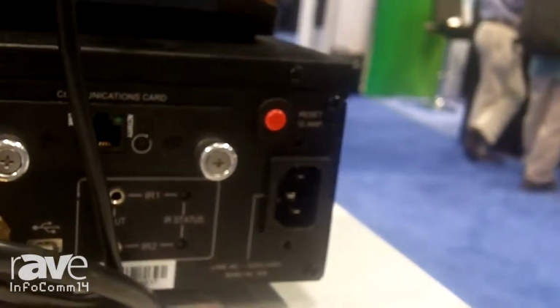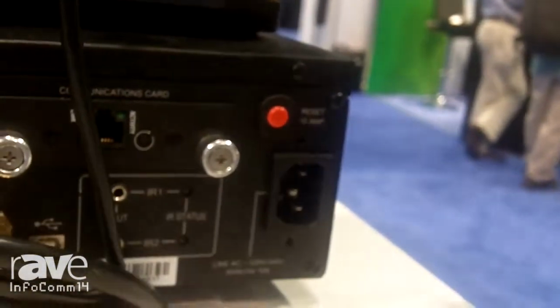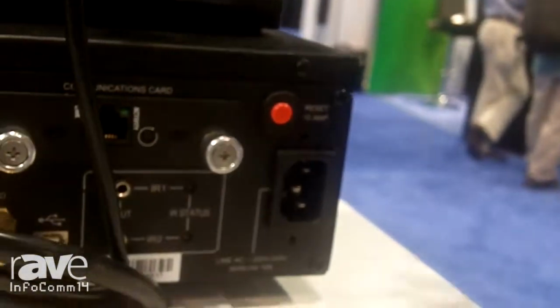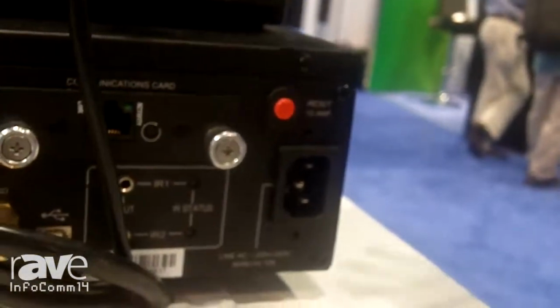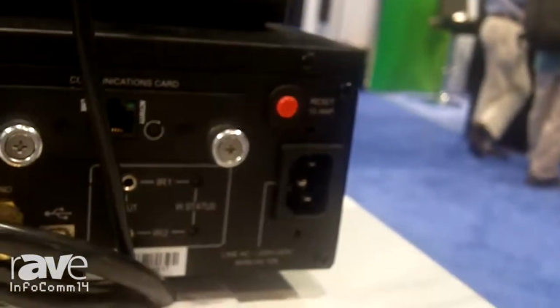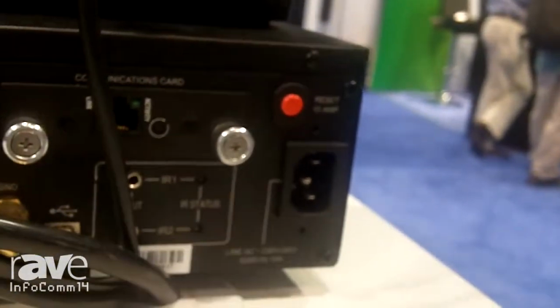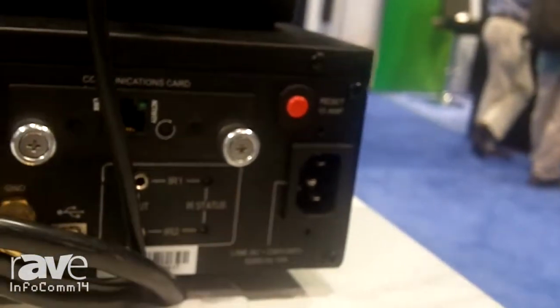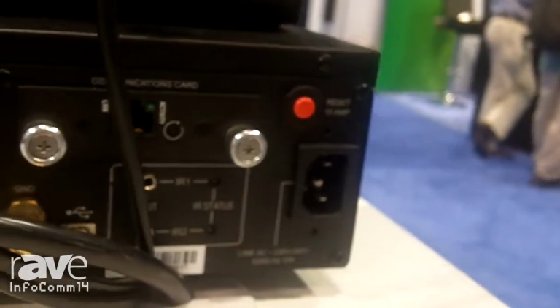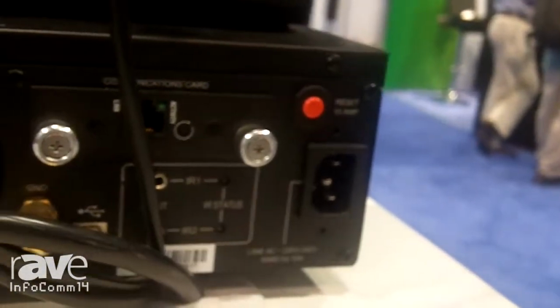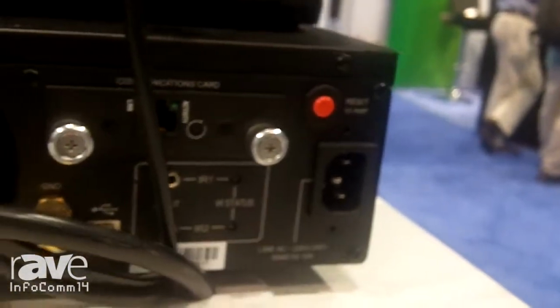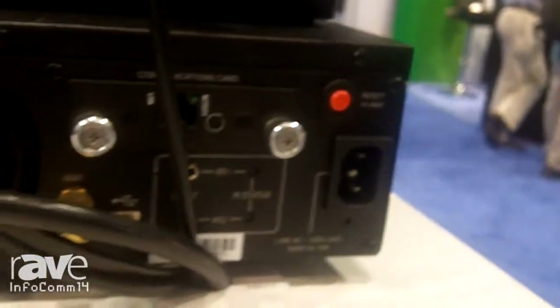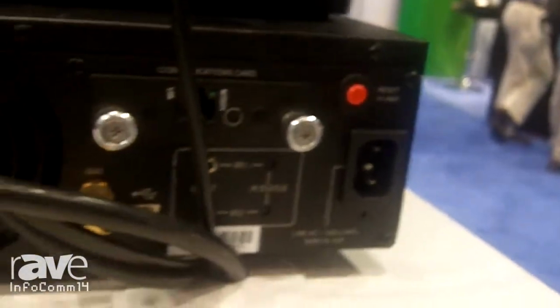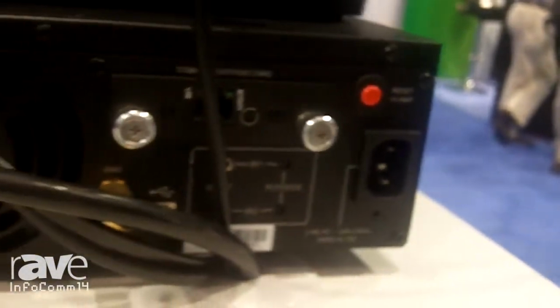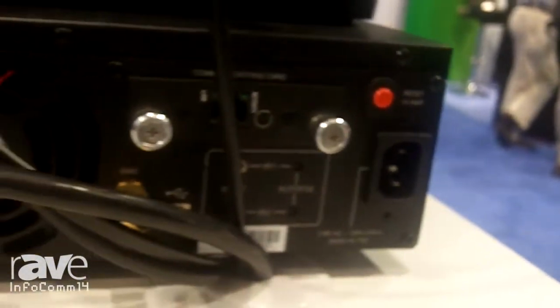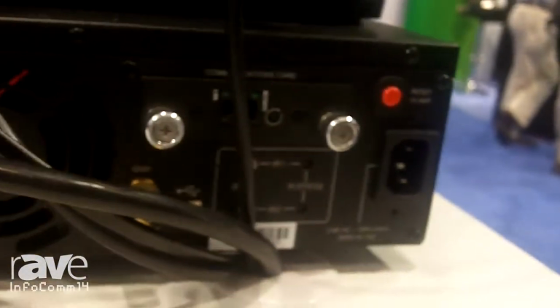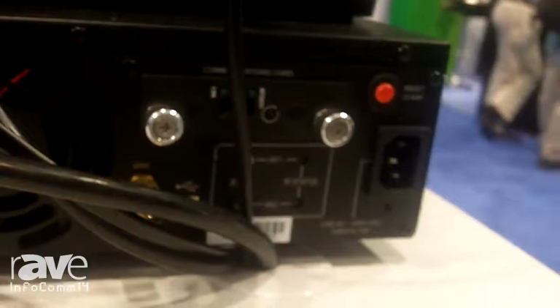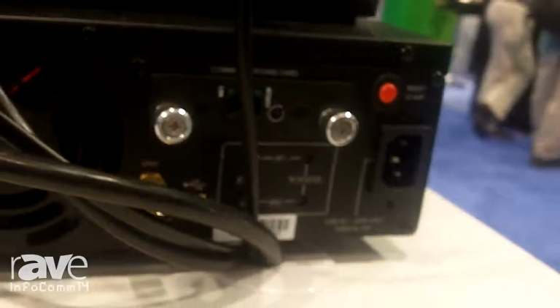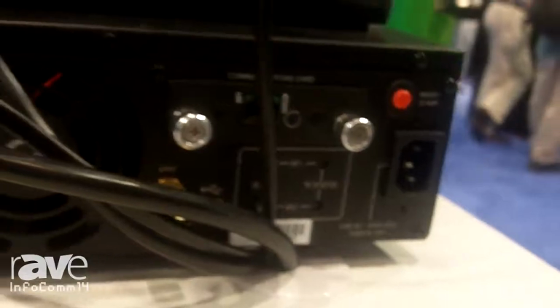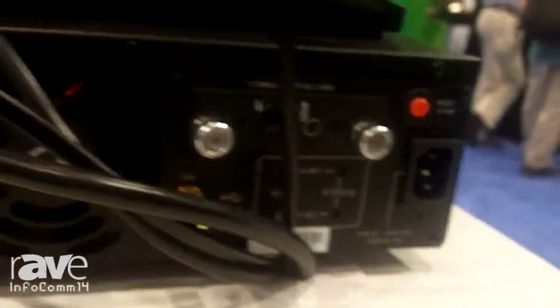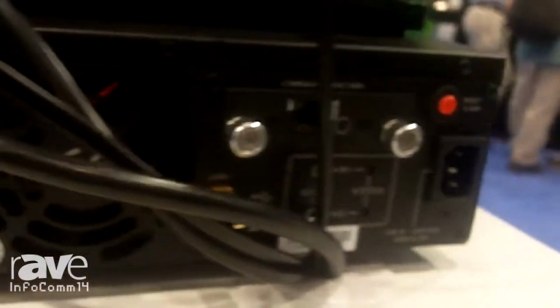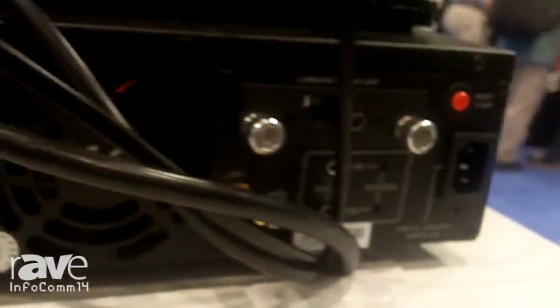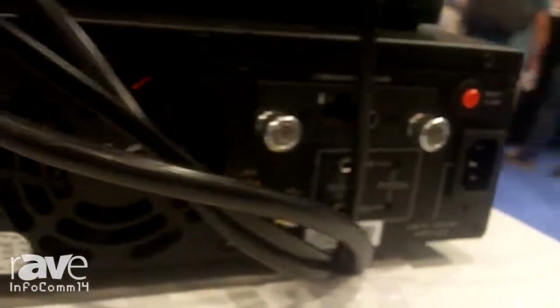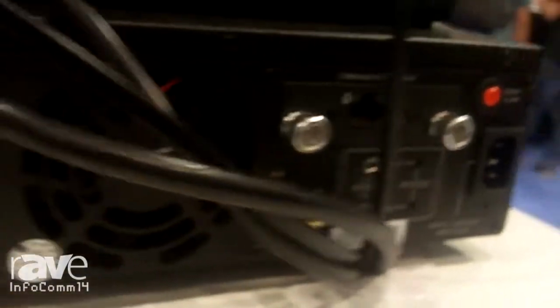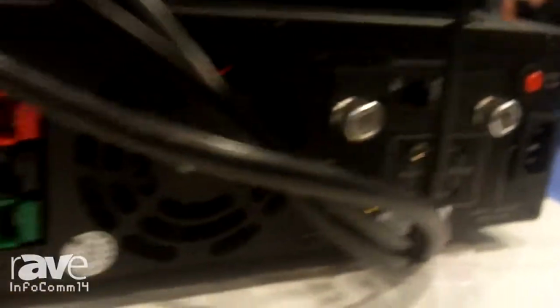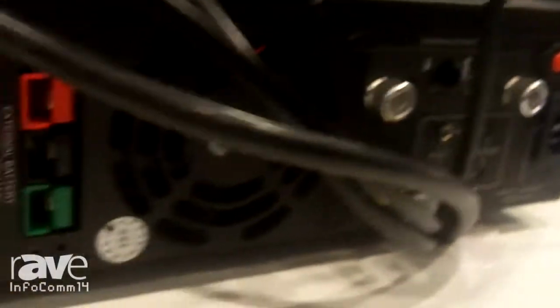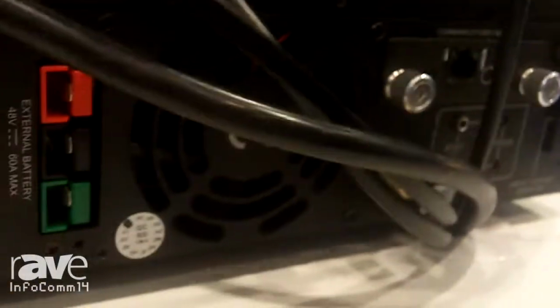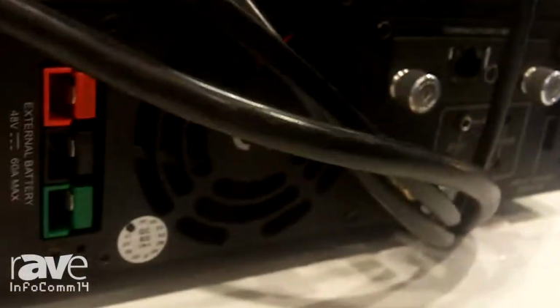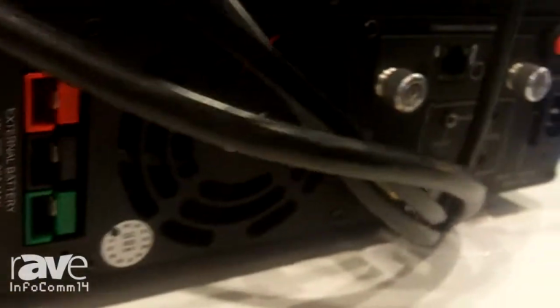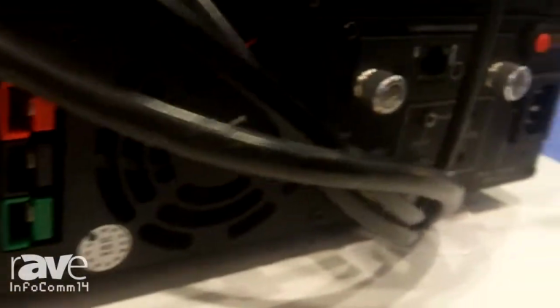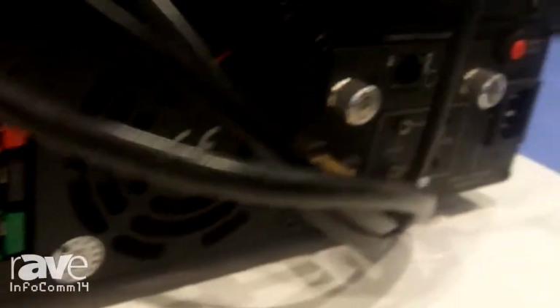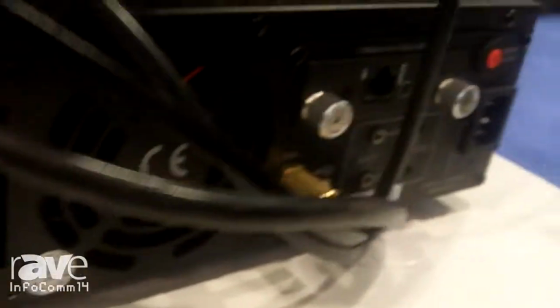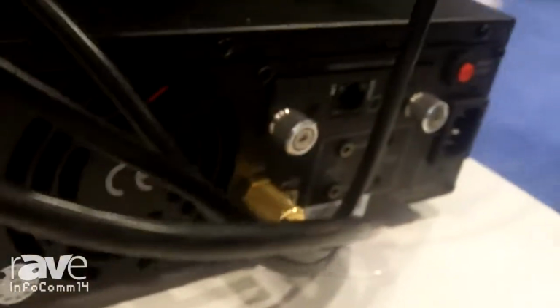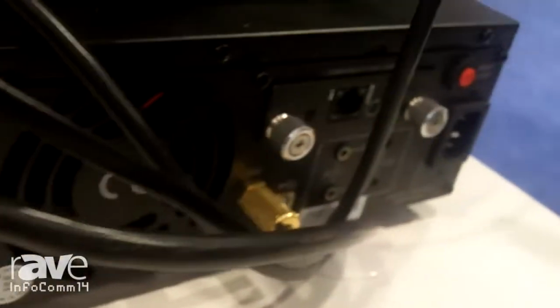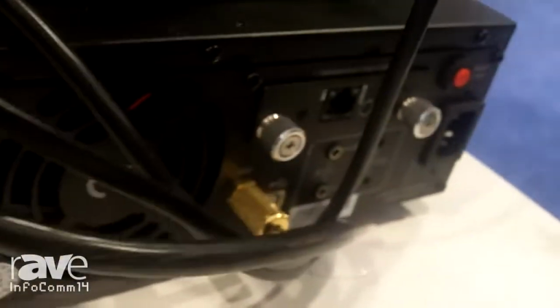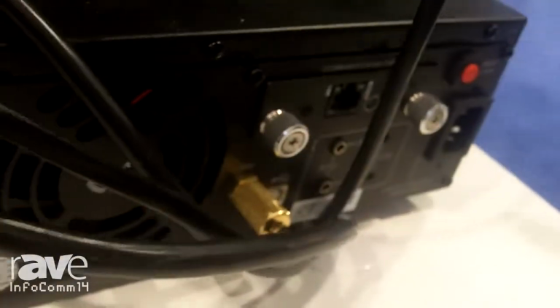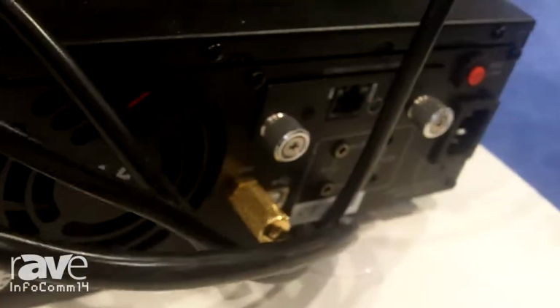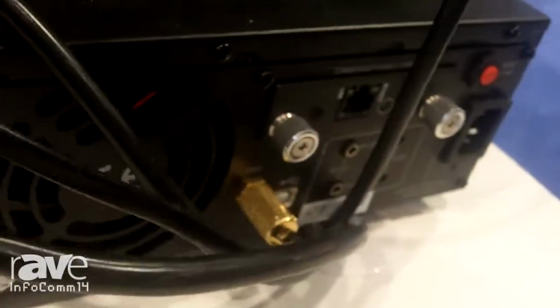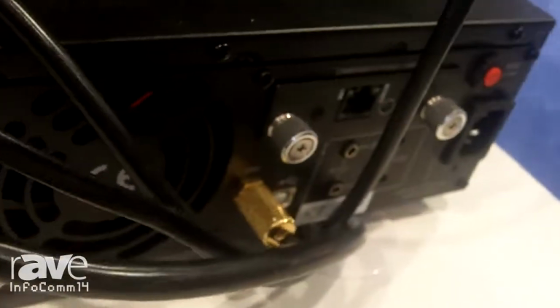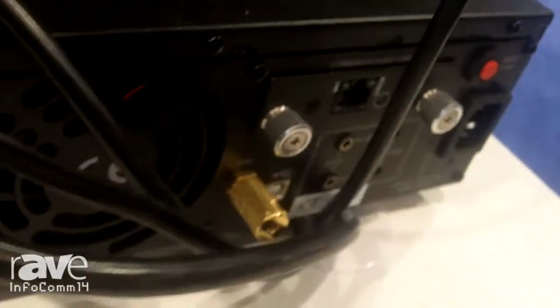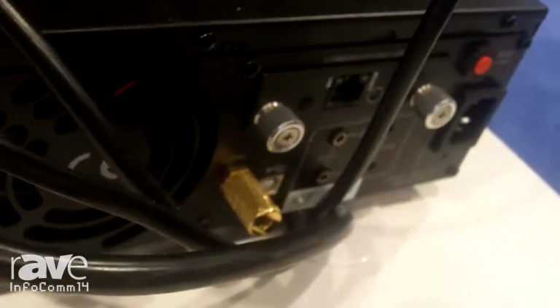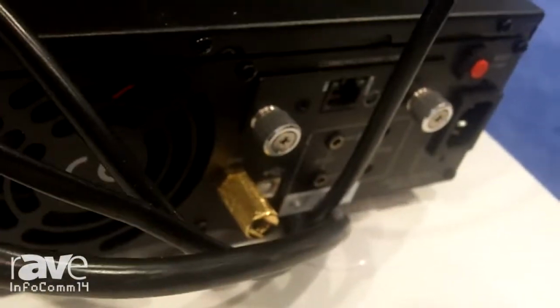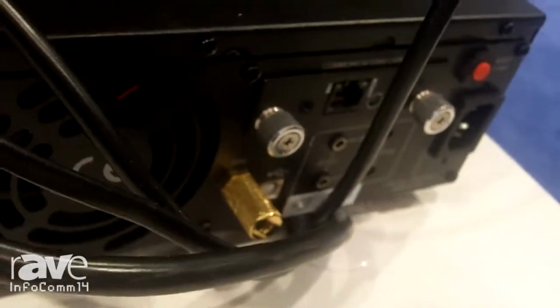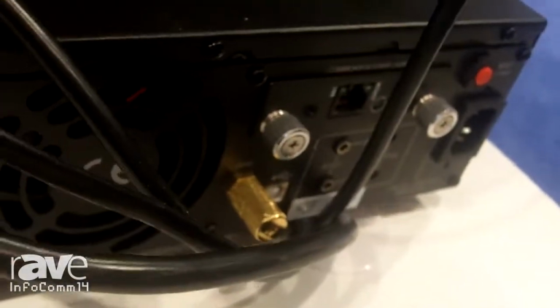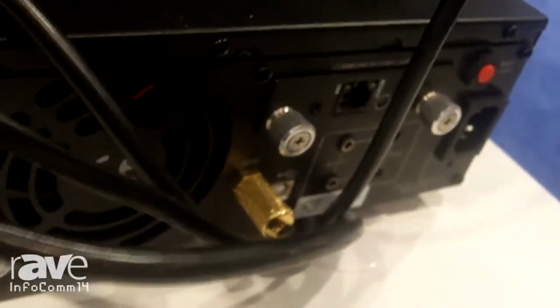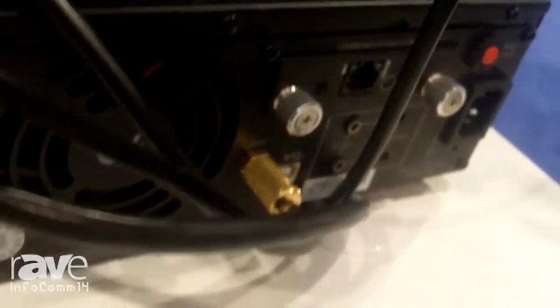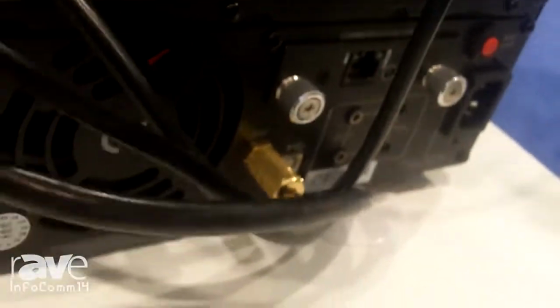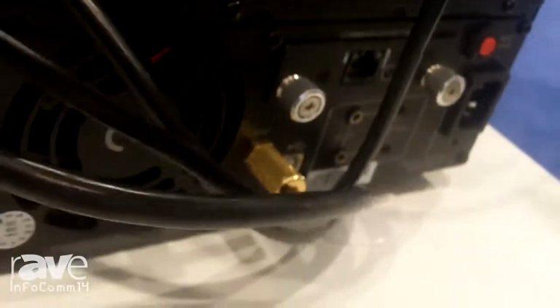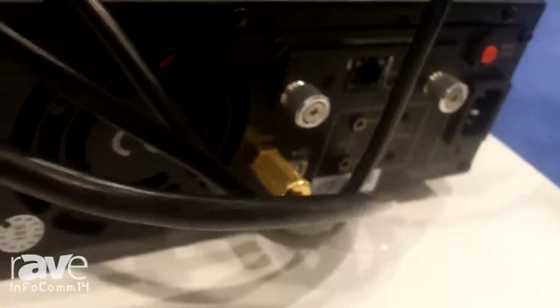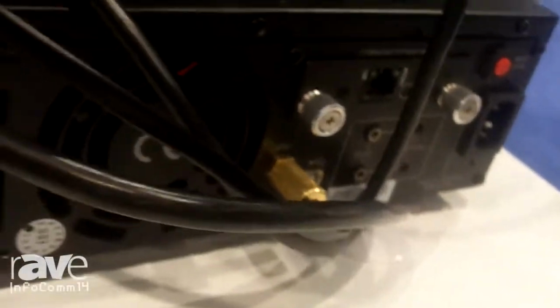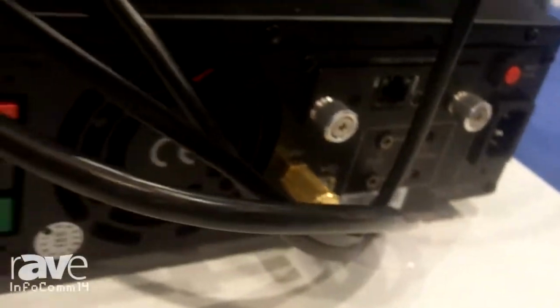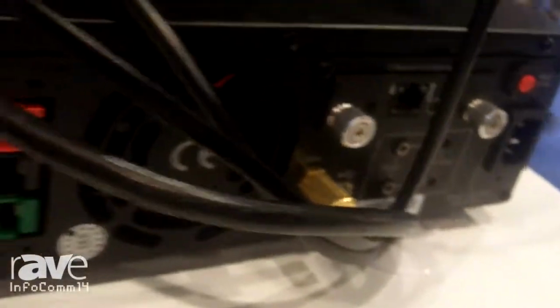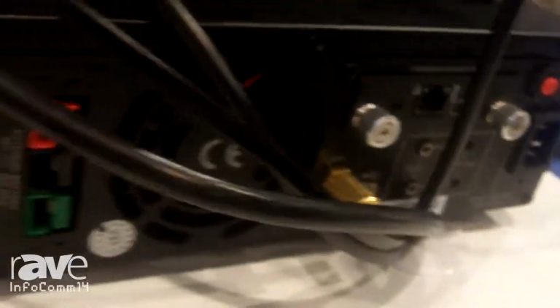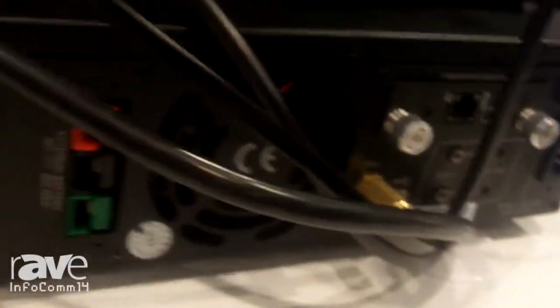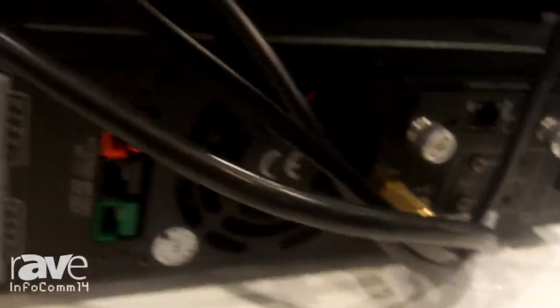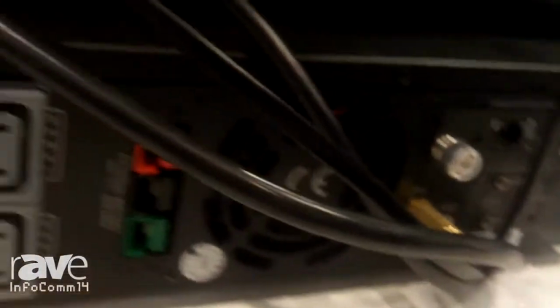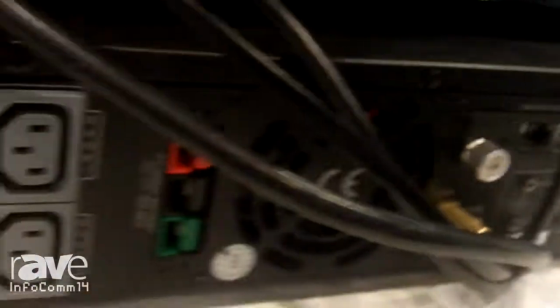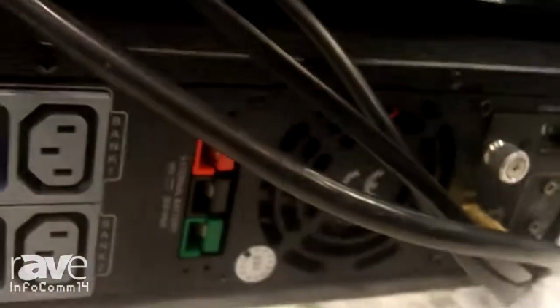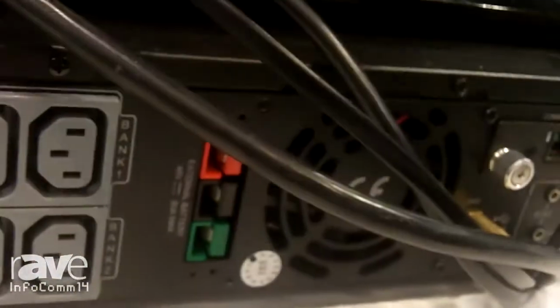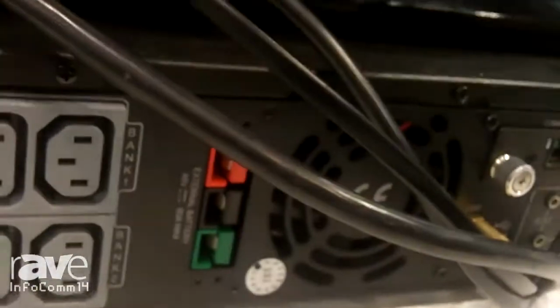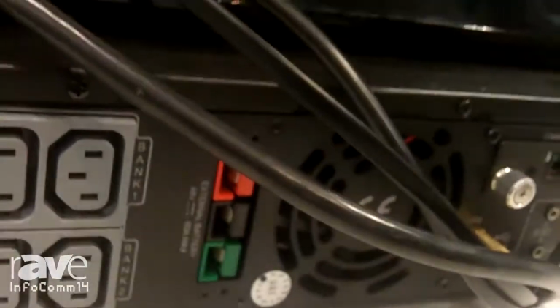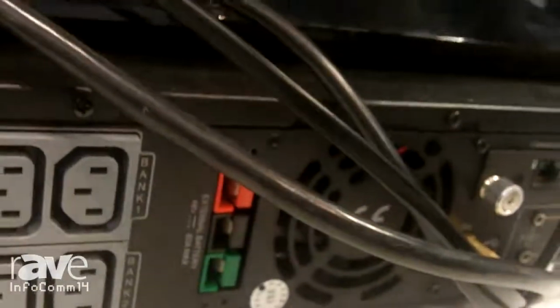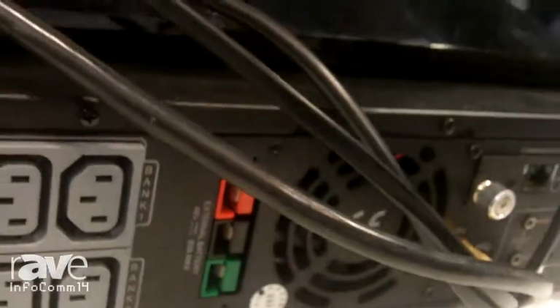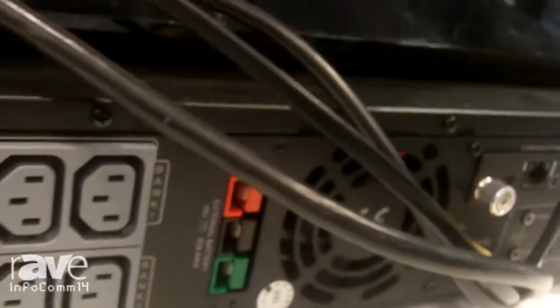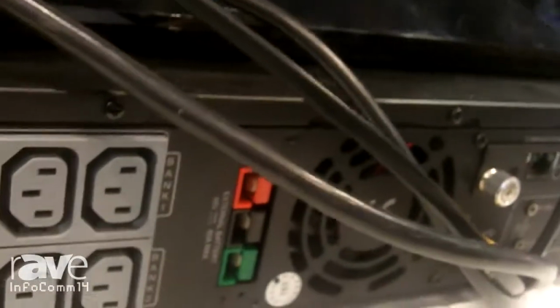This was specifically designed for AV, meaning that it has full filtration, firm and surge protection — the SMP circuit is in here.